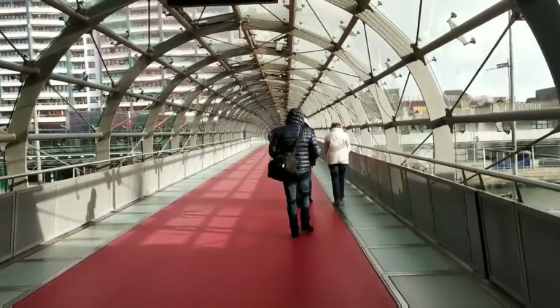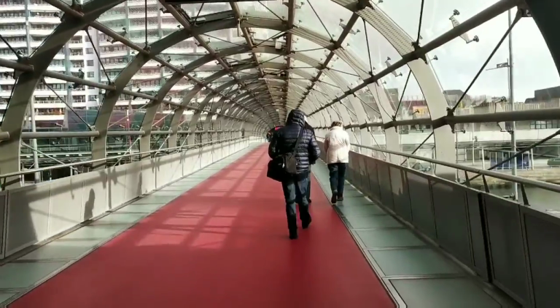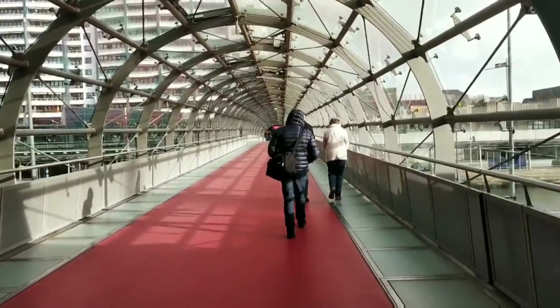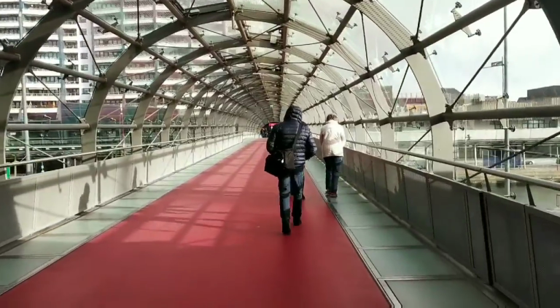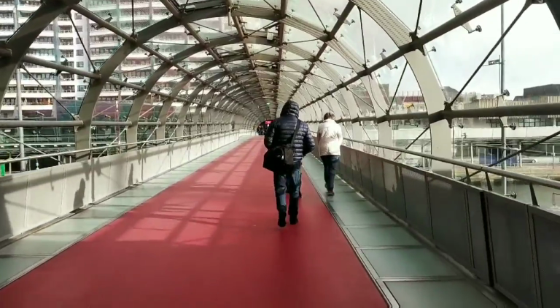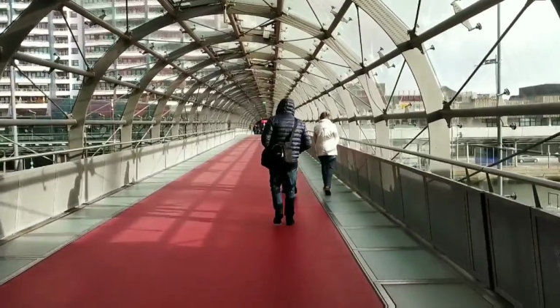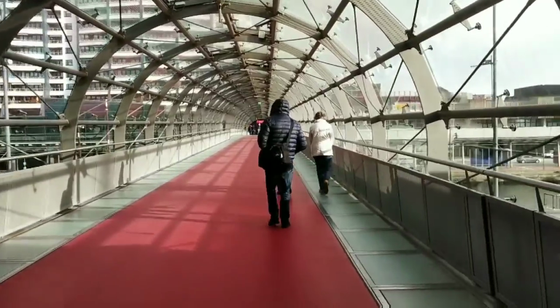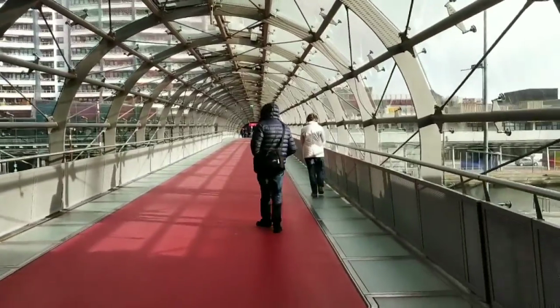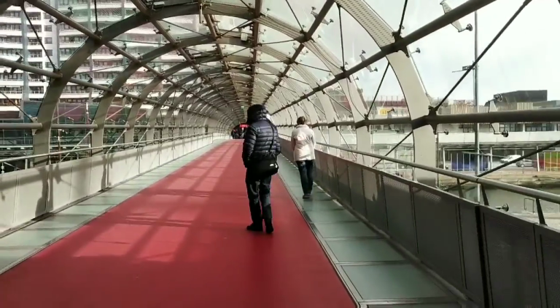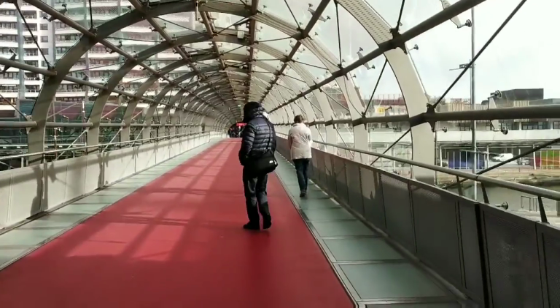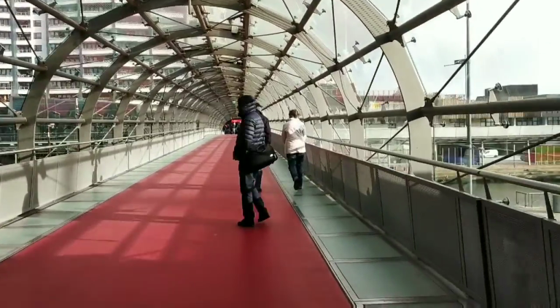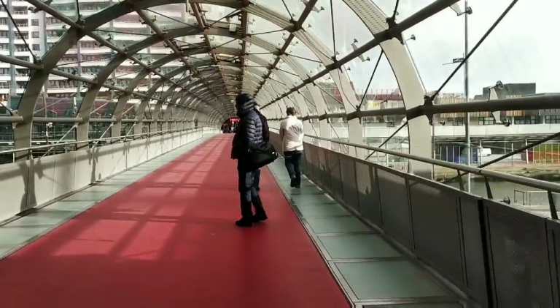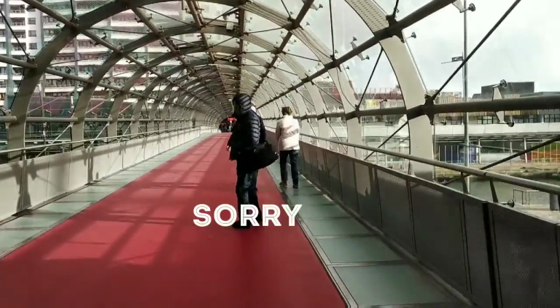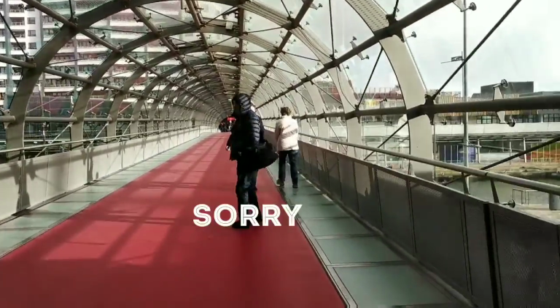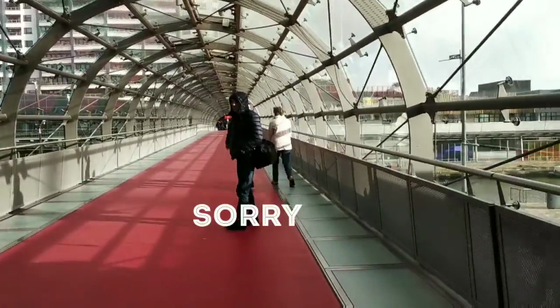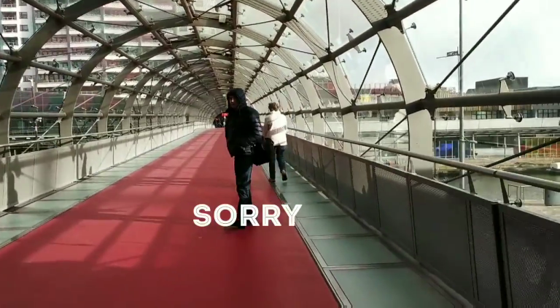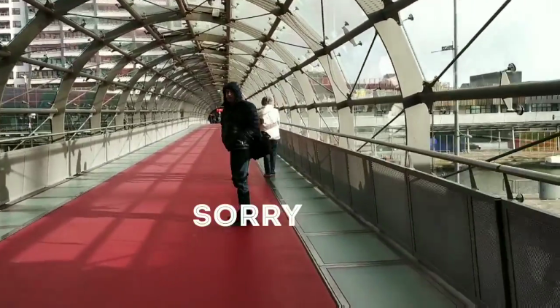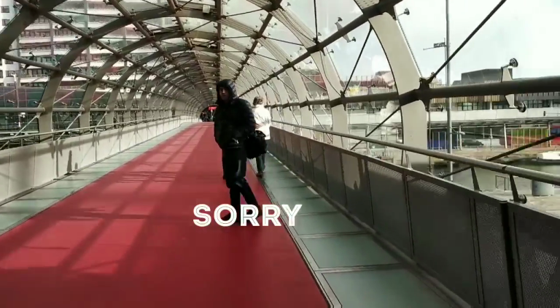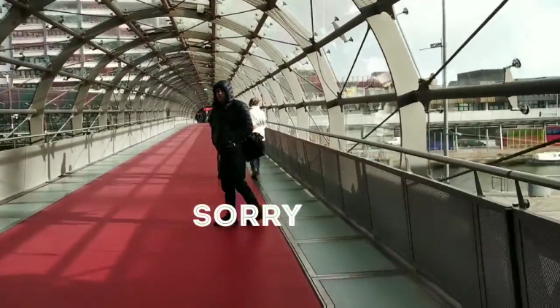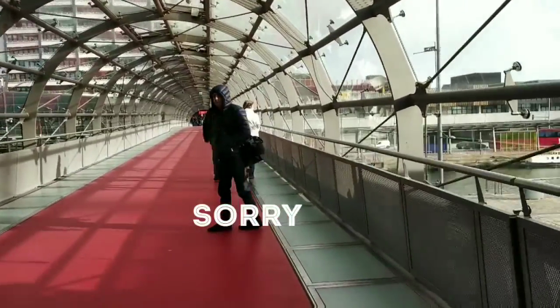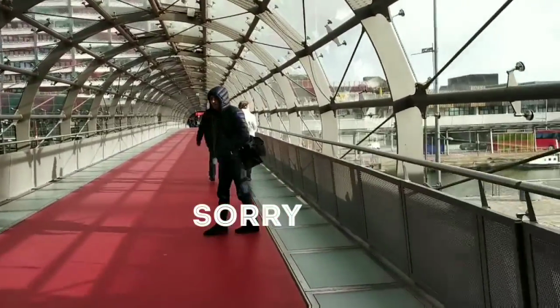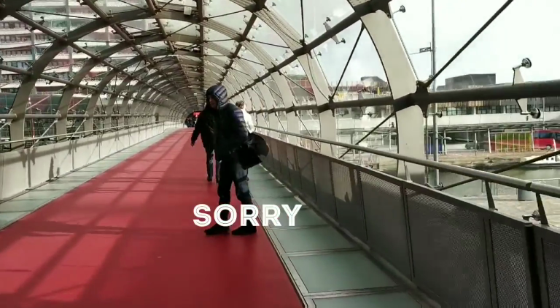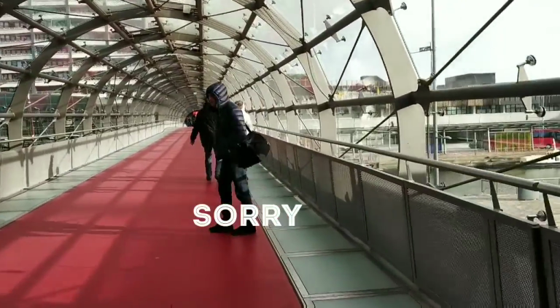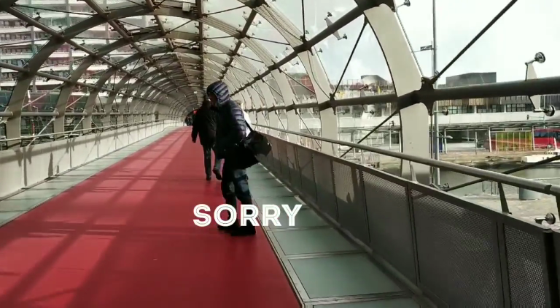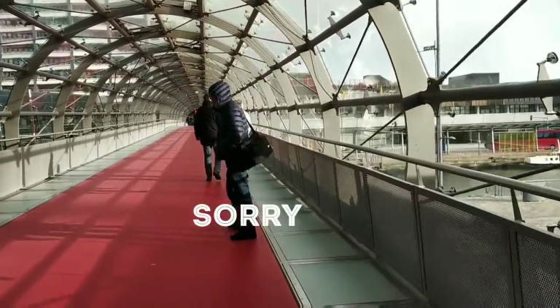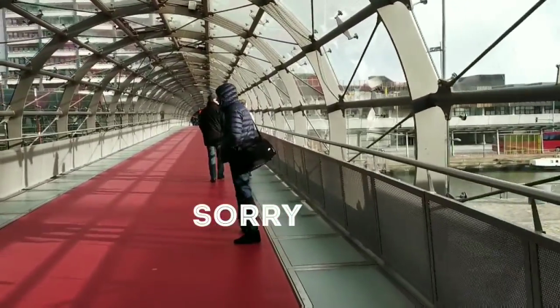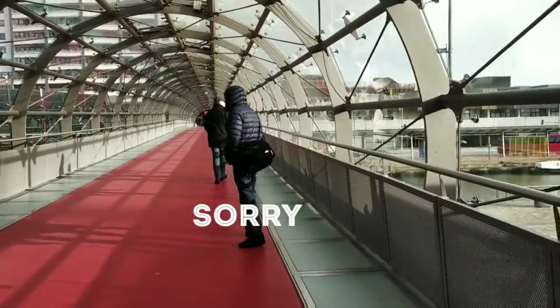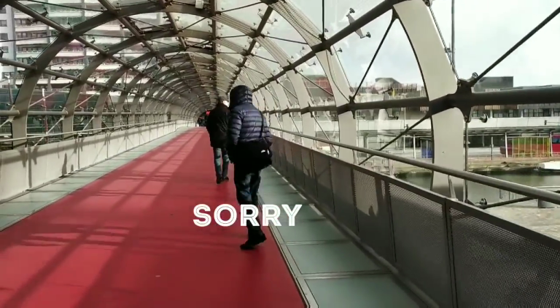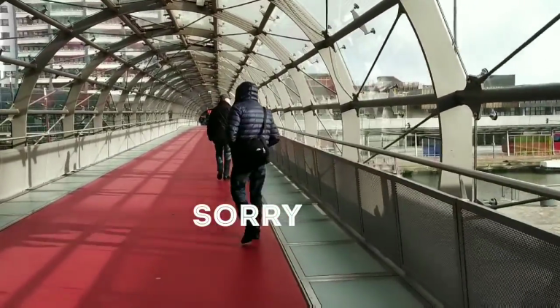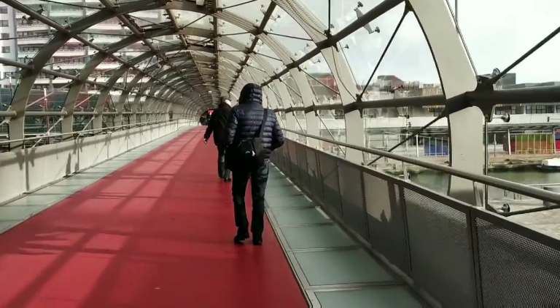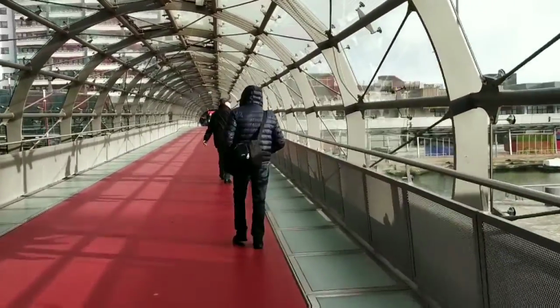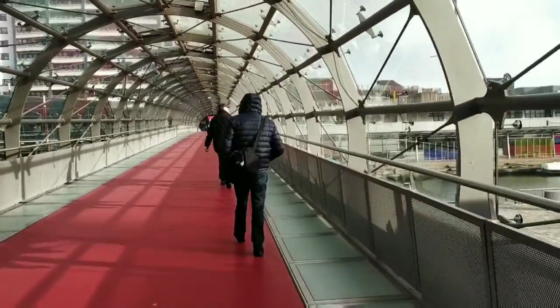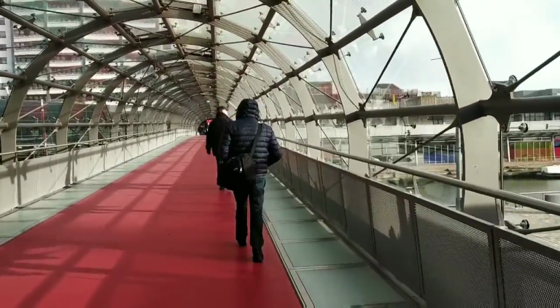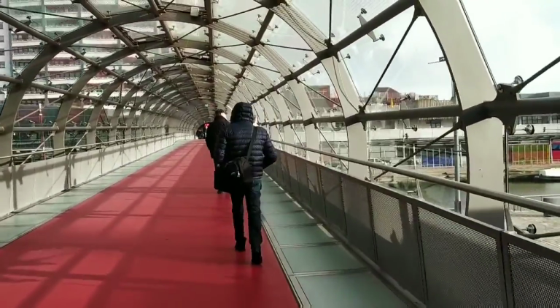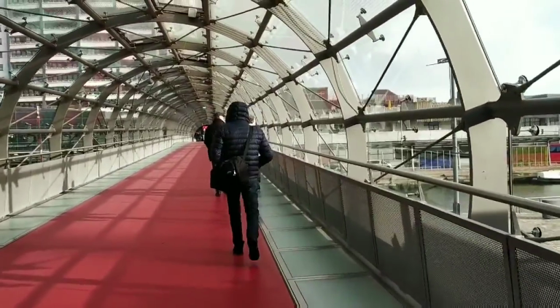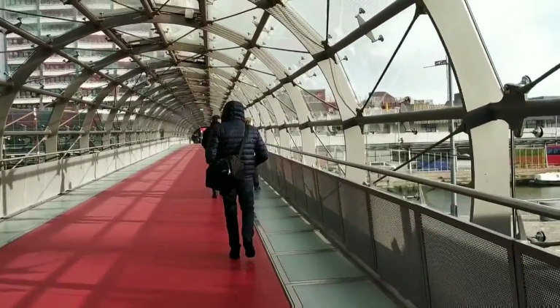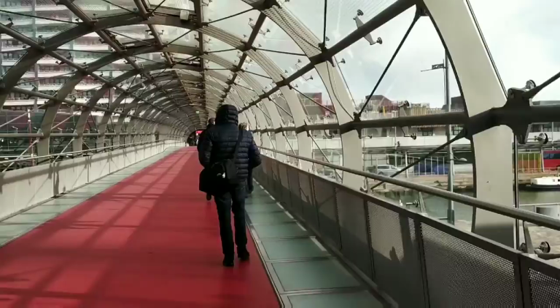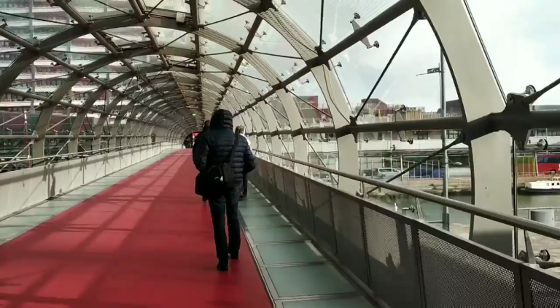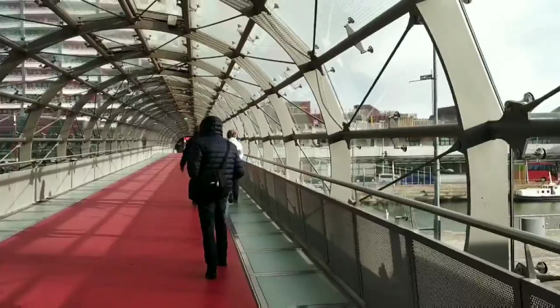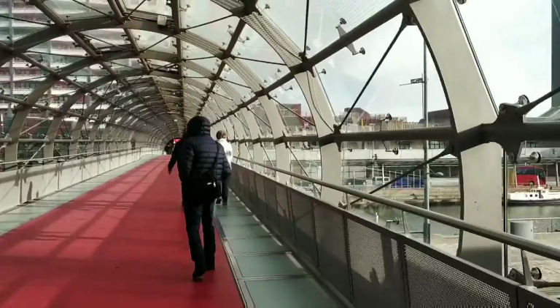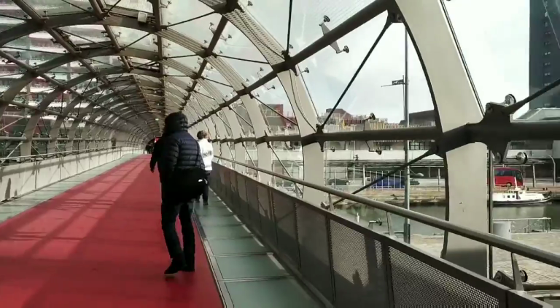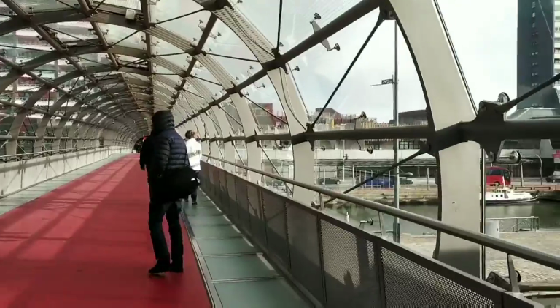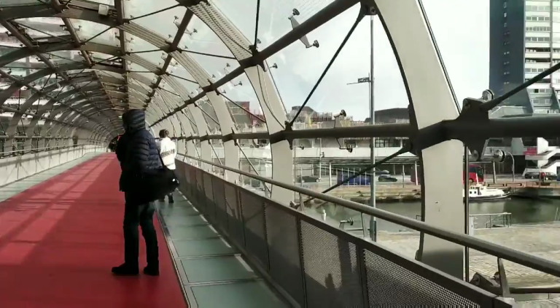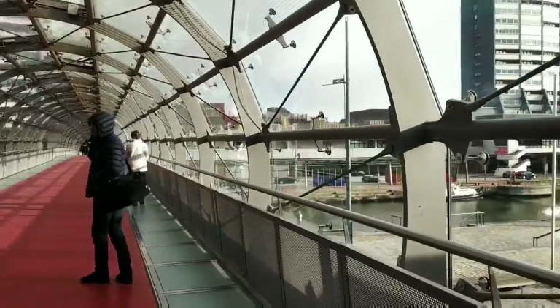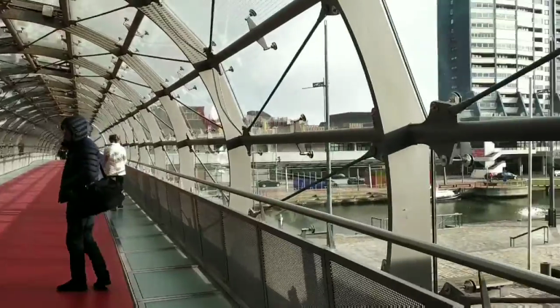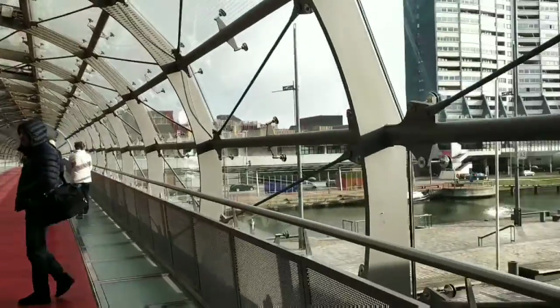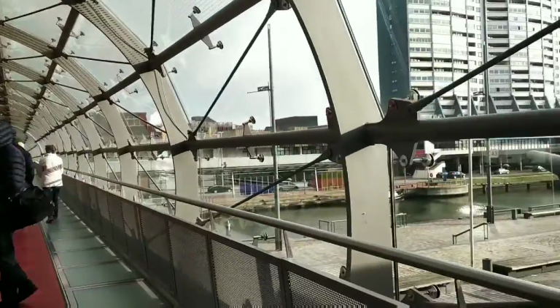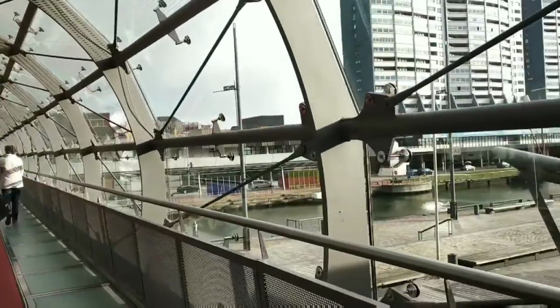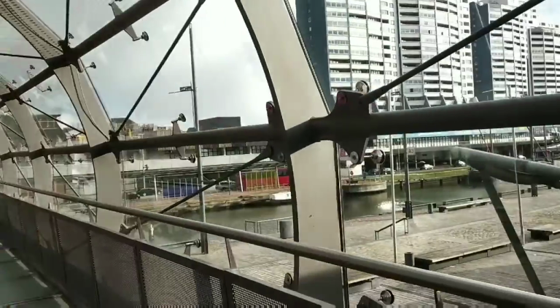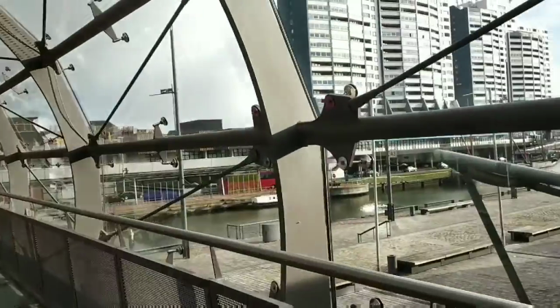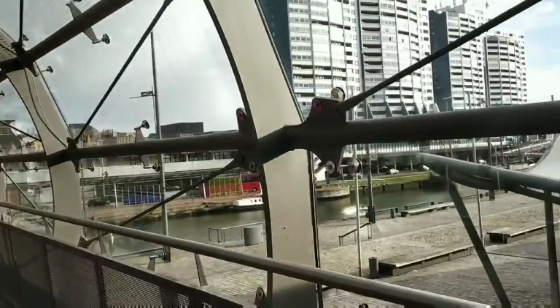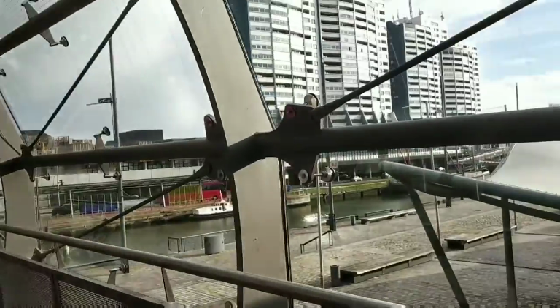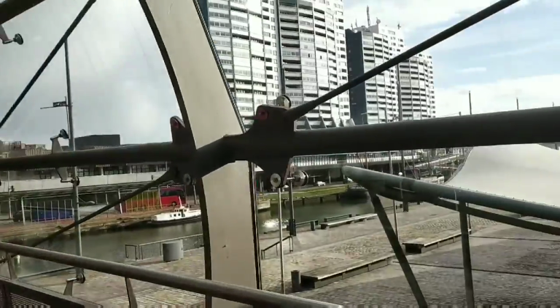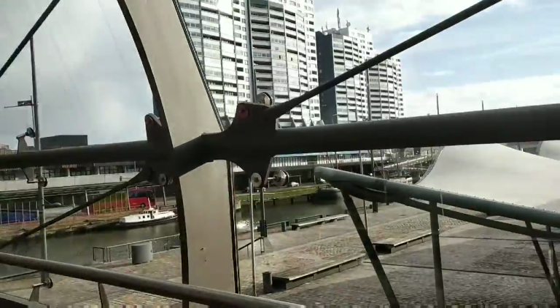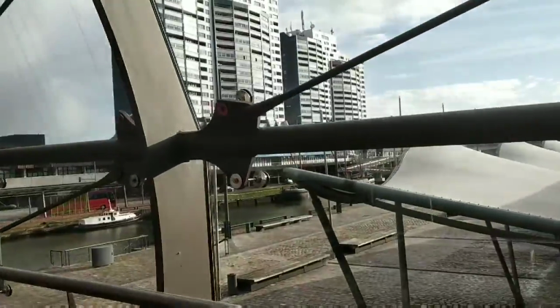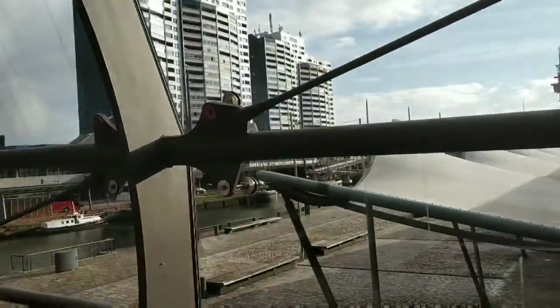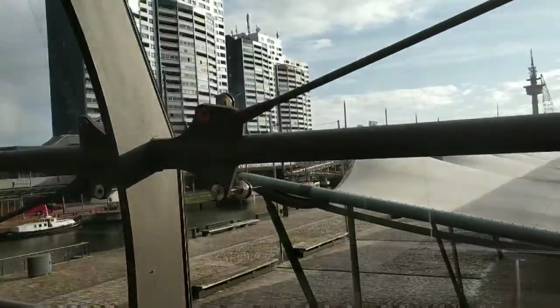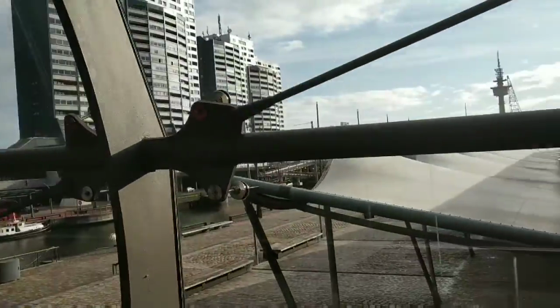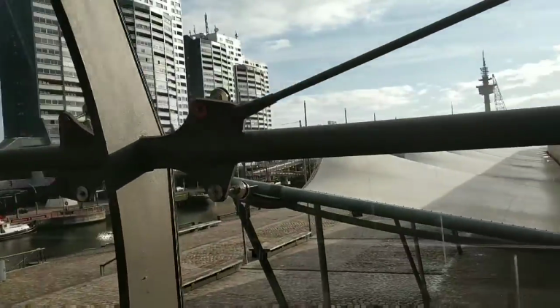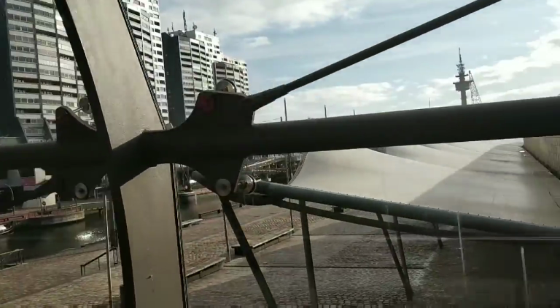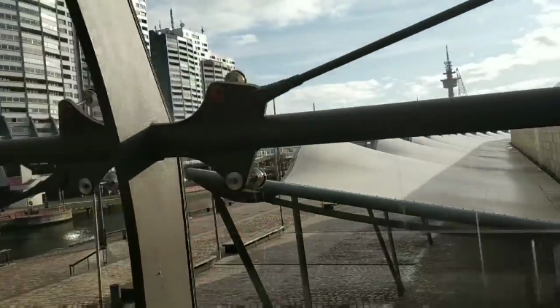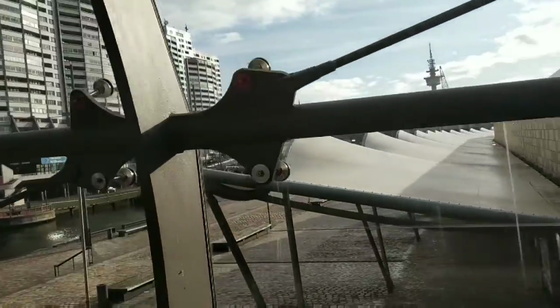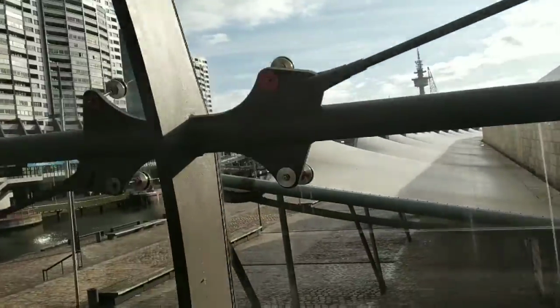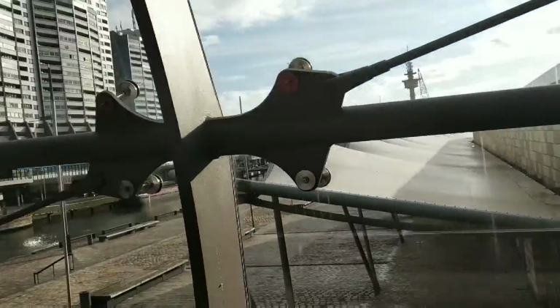The bridges are all connecting the main shopping area with the museum and the other shopping area I just showed you.